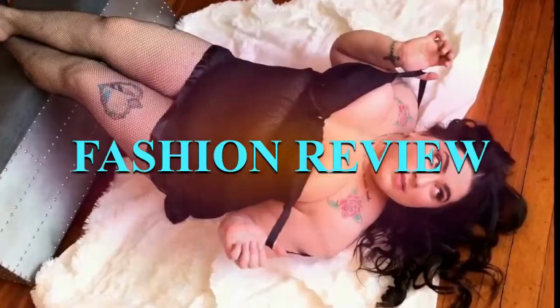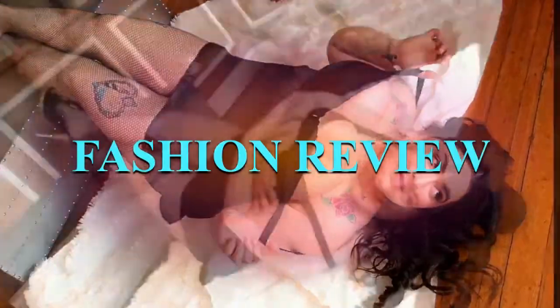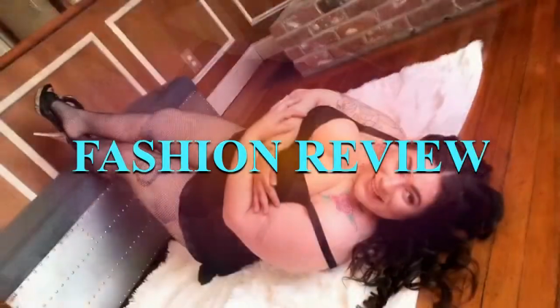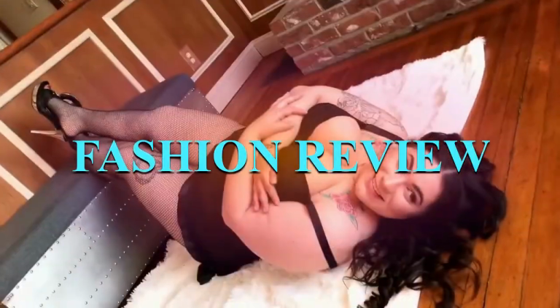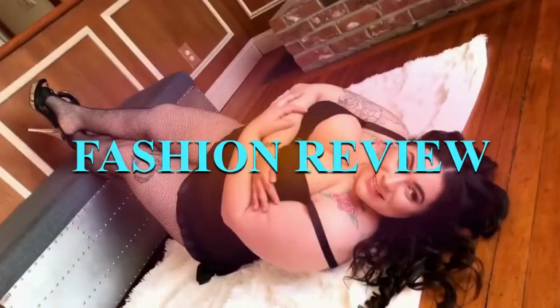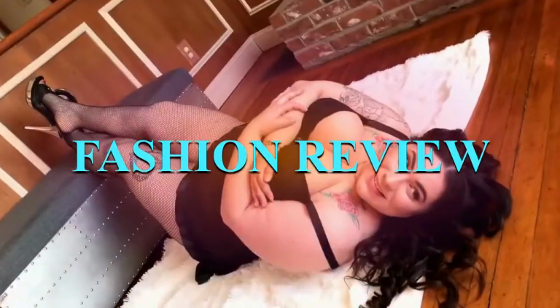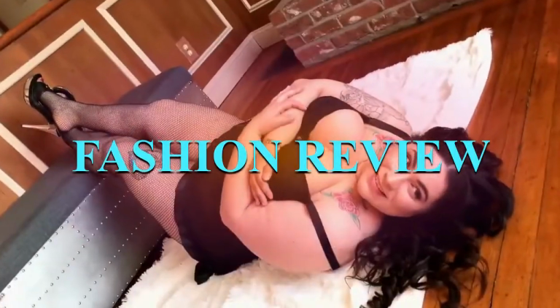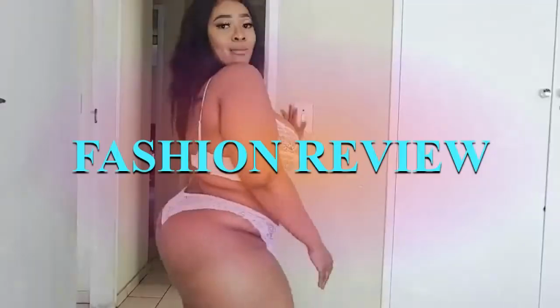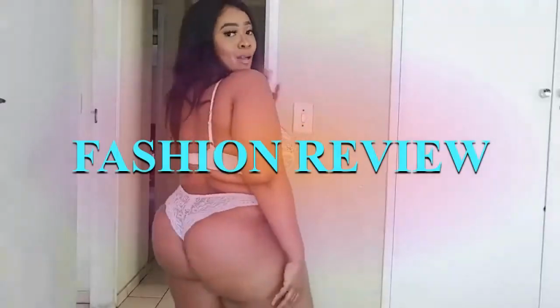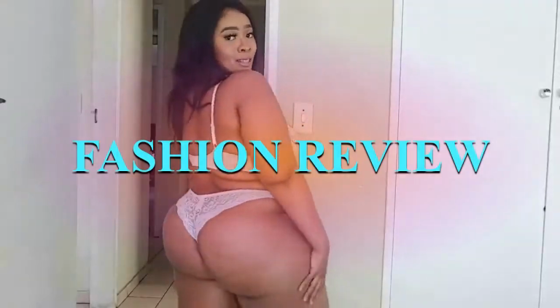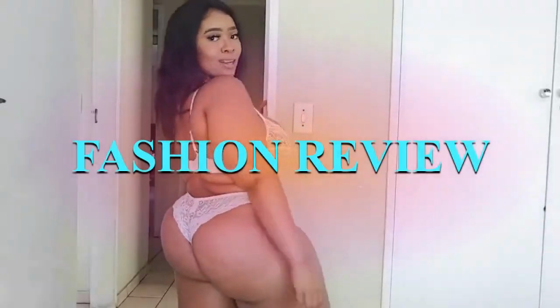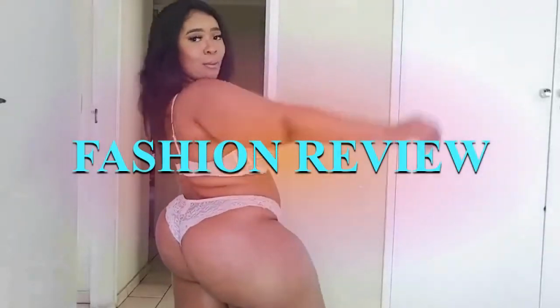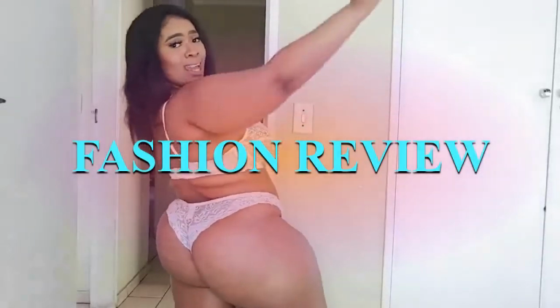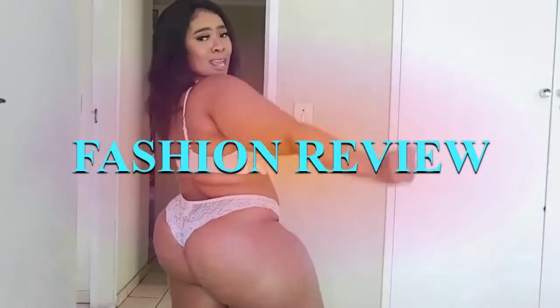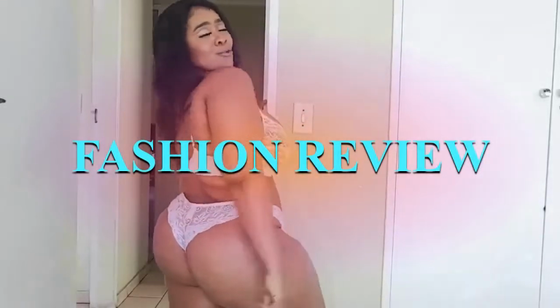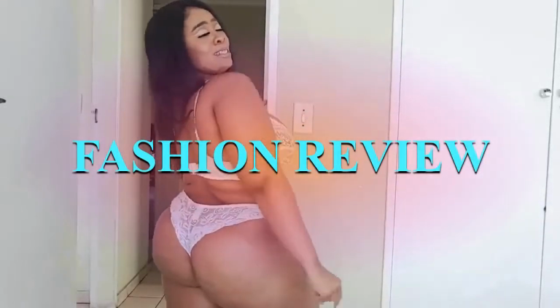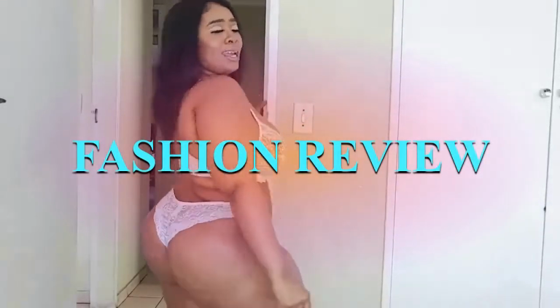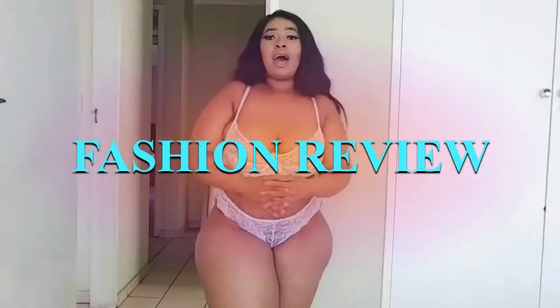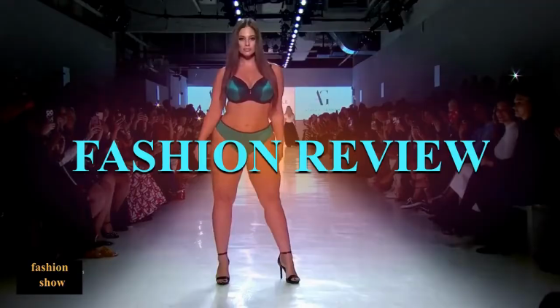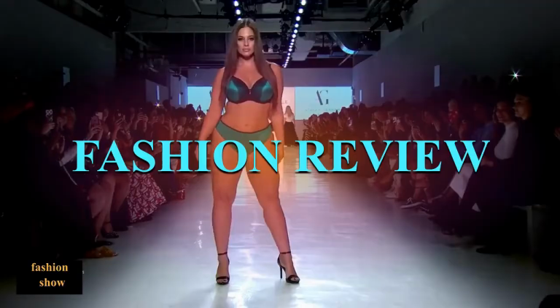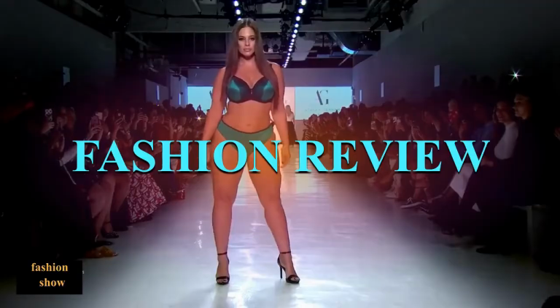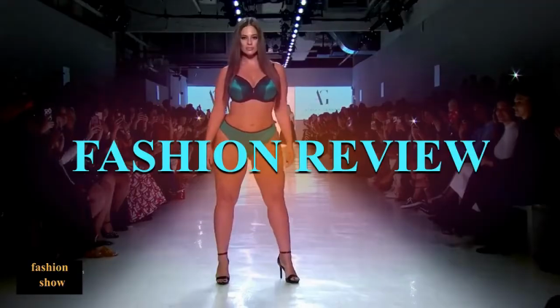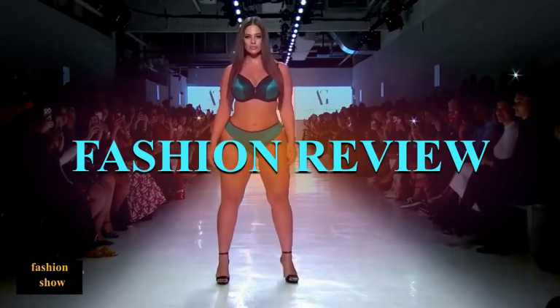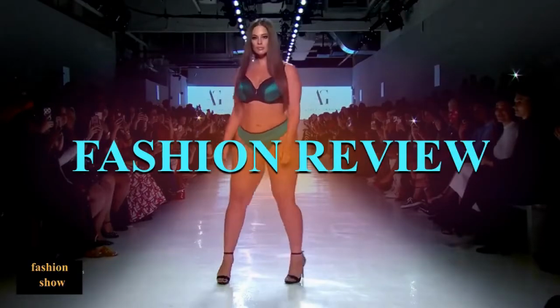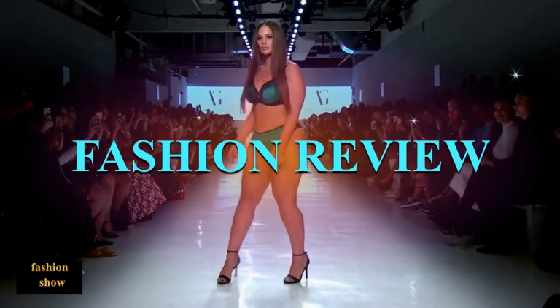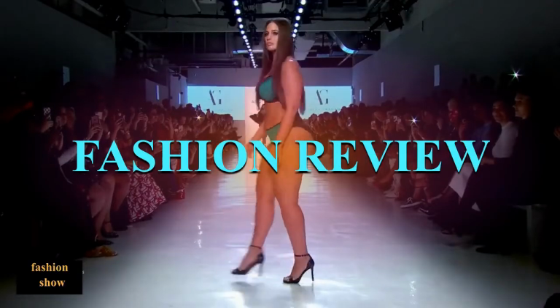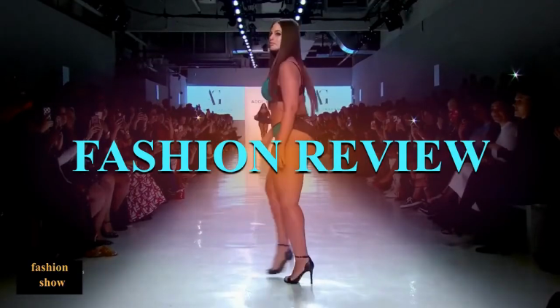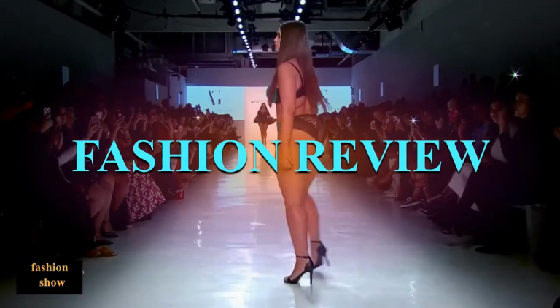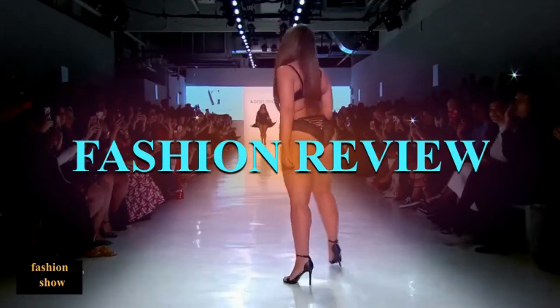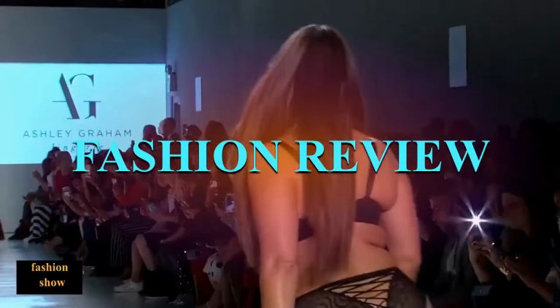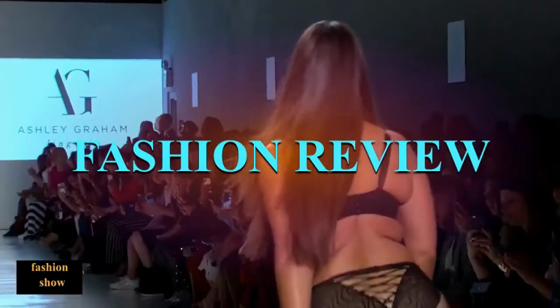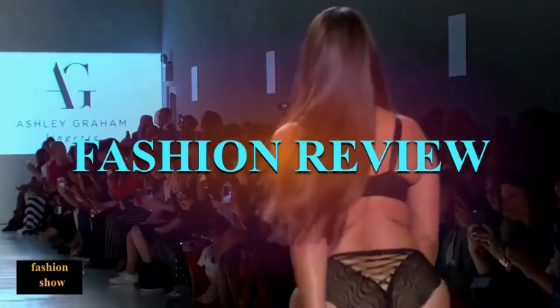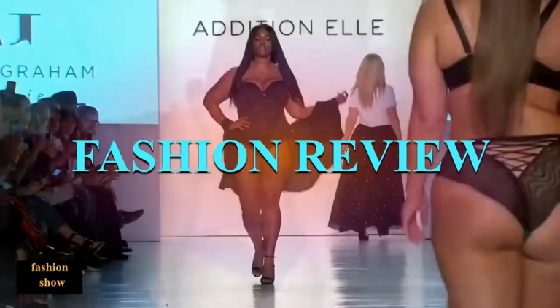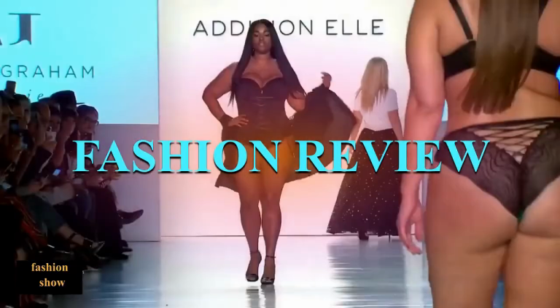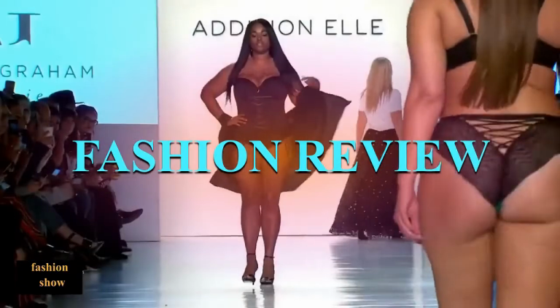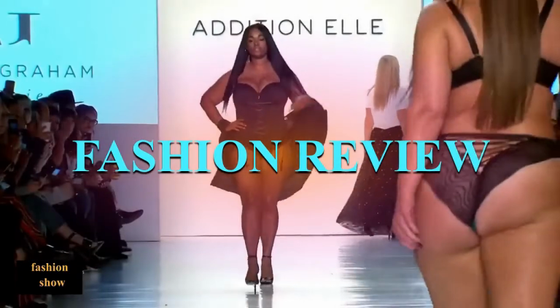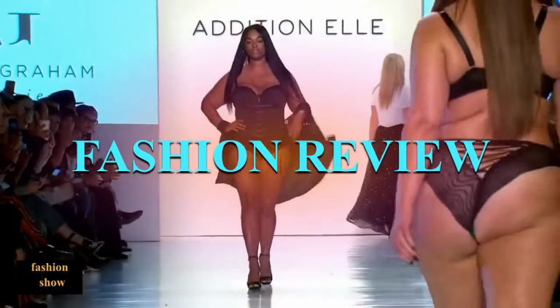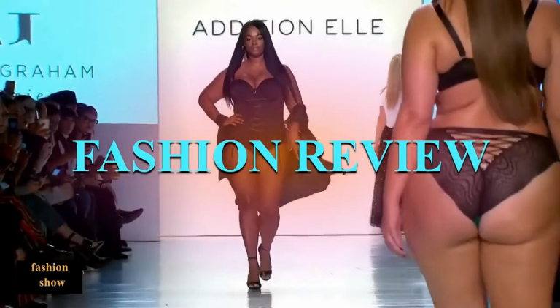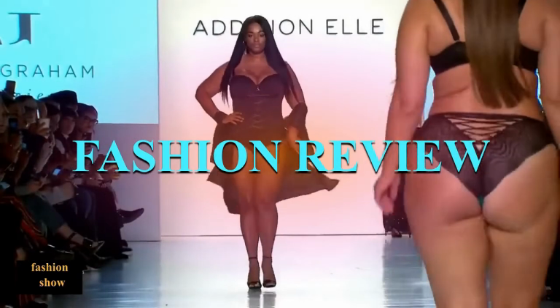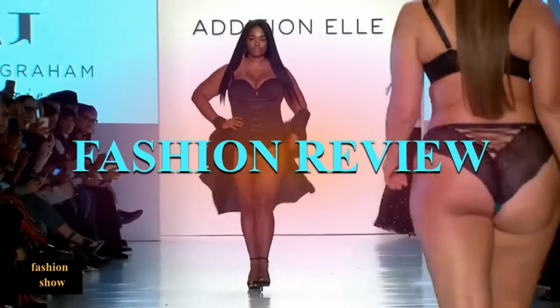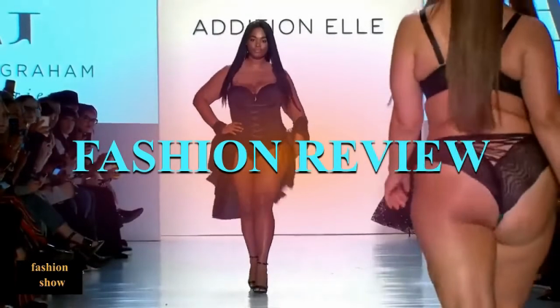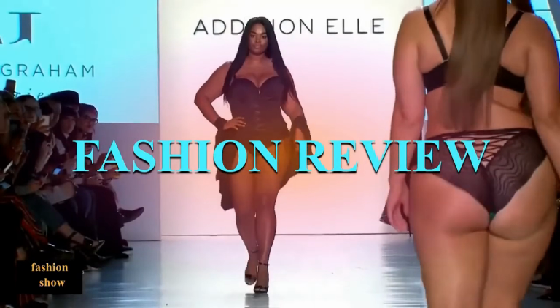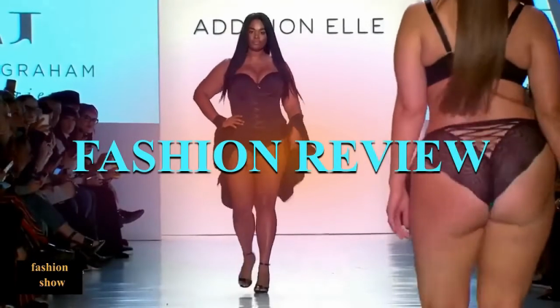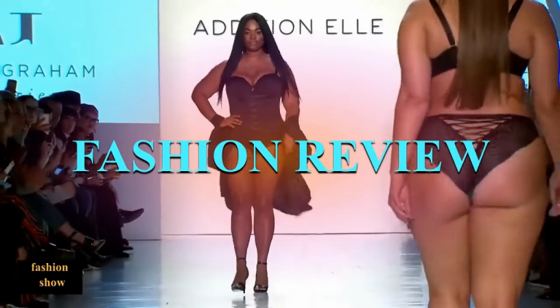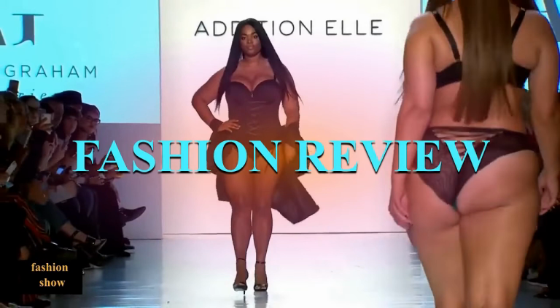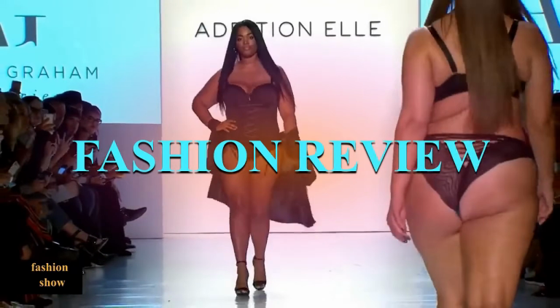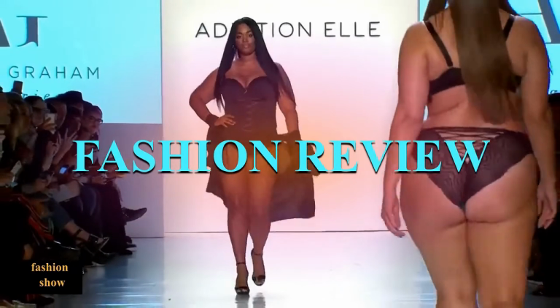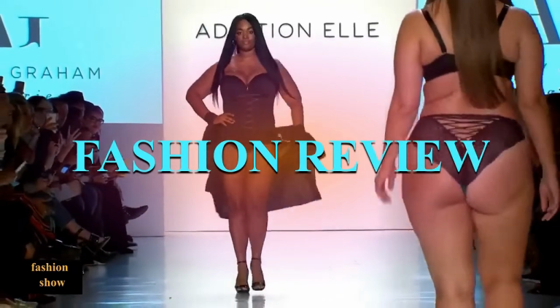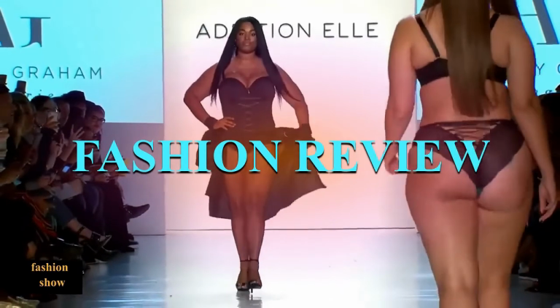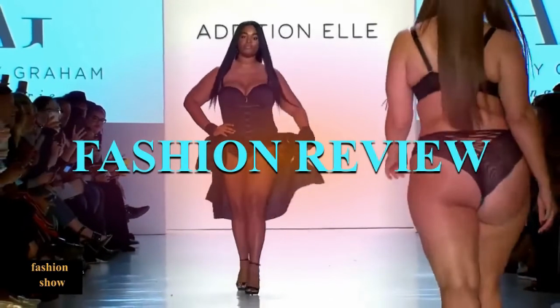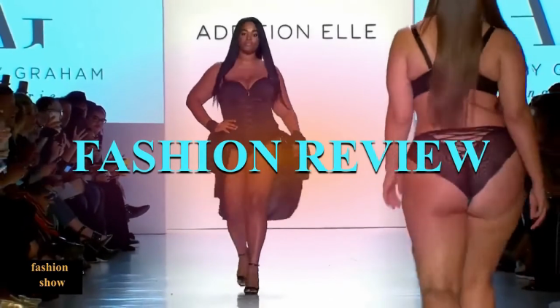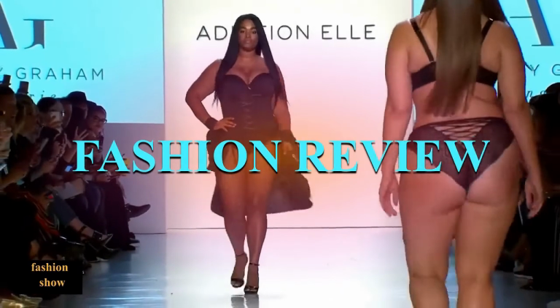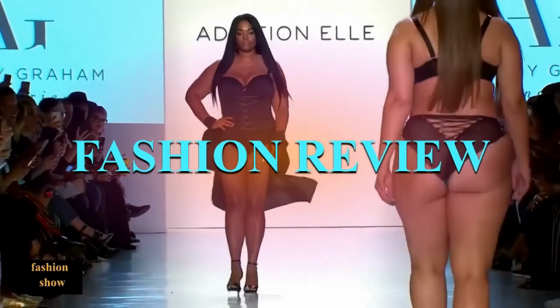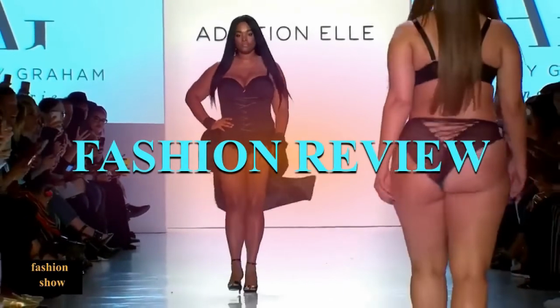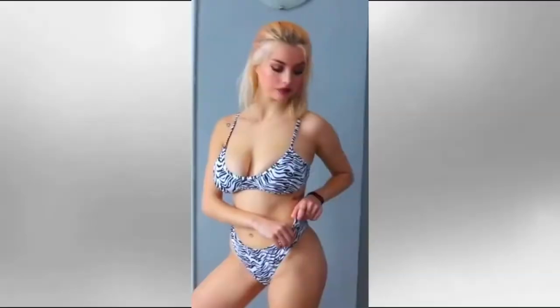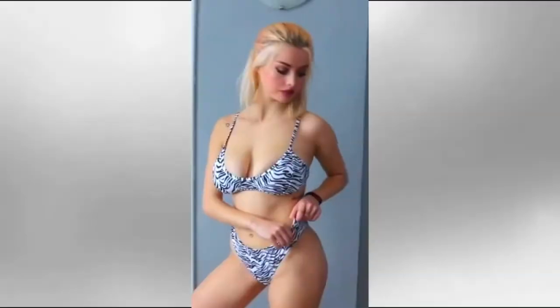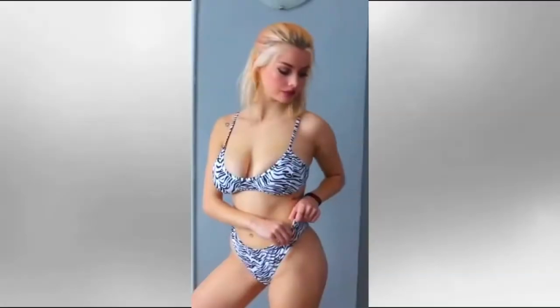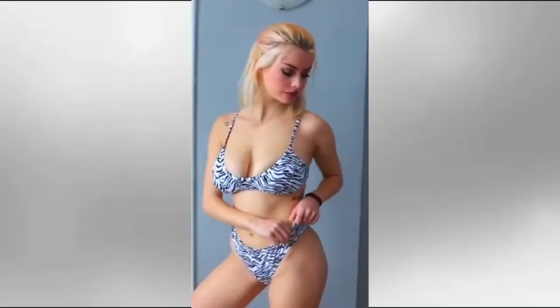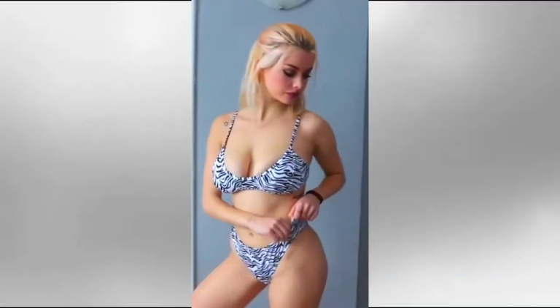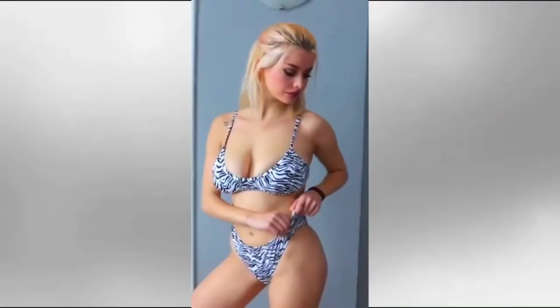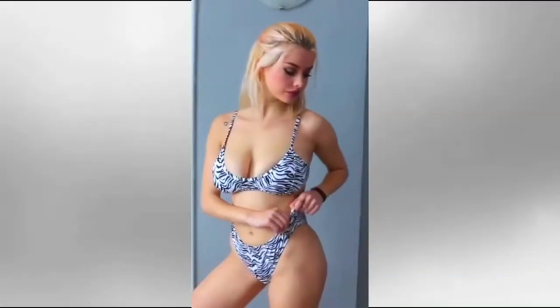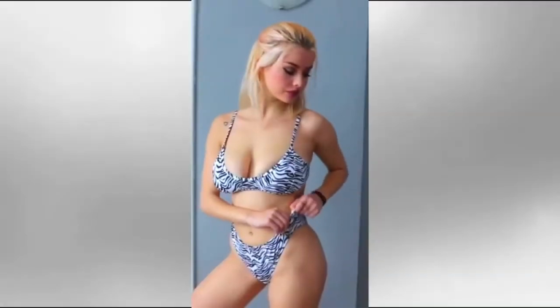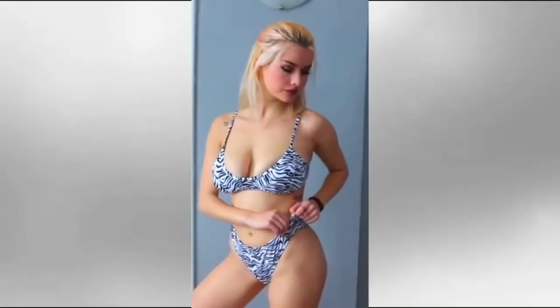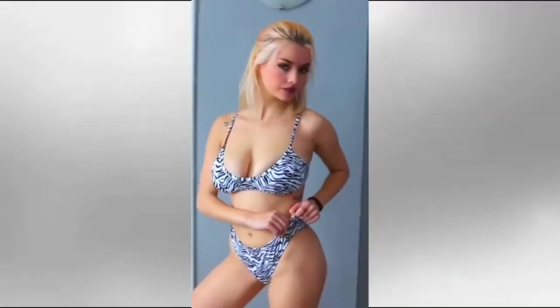Welcome back to my channel. This is Fashion Review. Today, we're looking at this beautiful set of bikini.